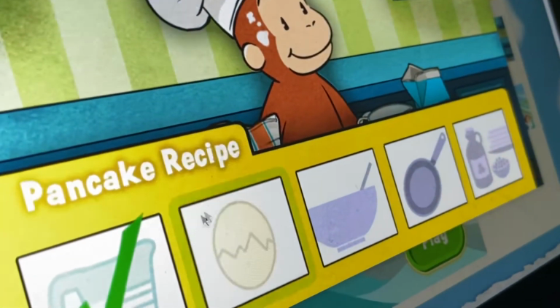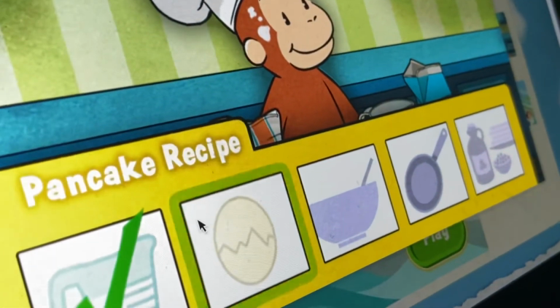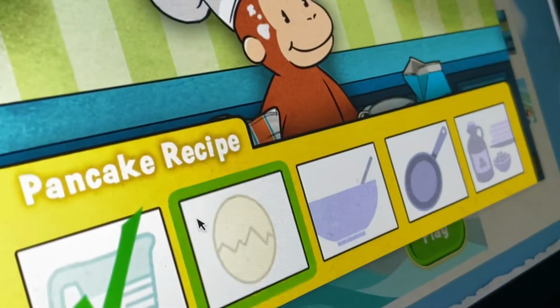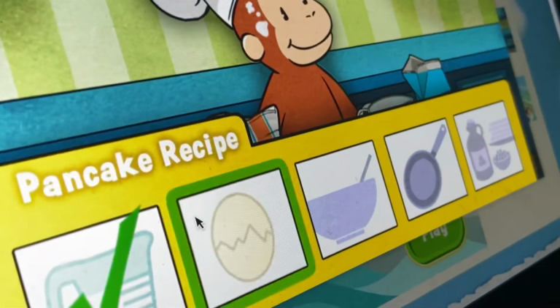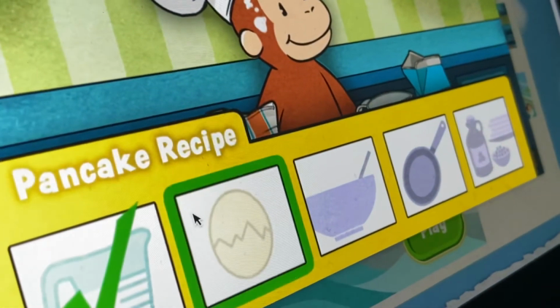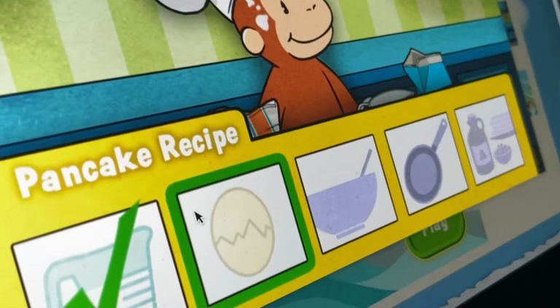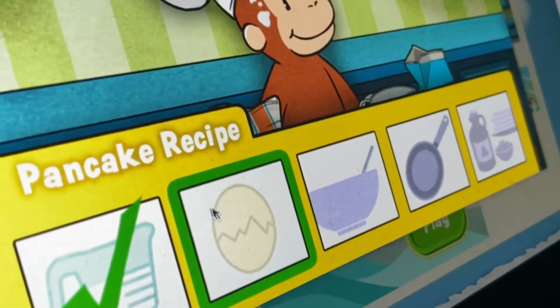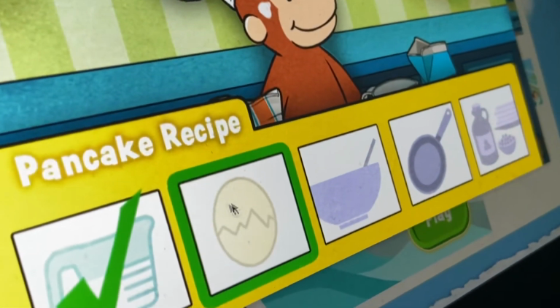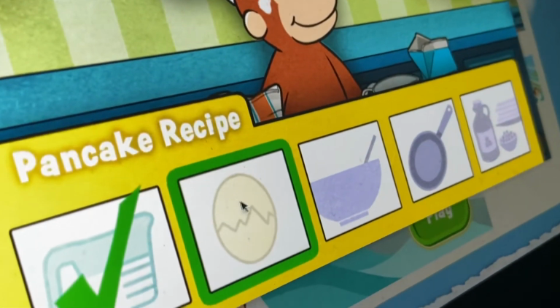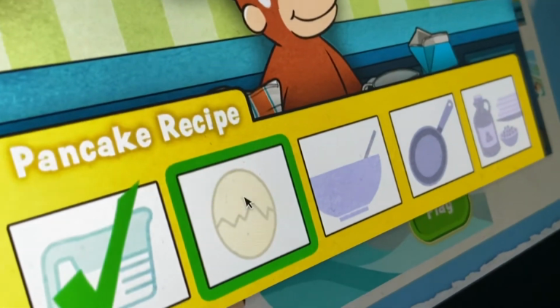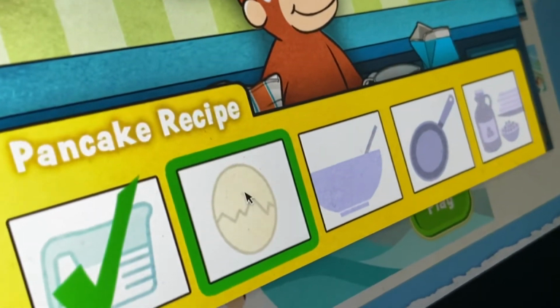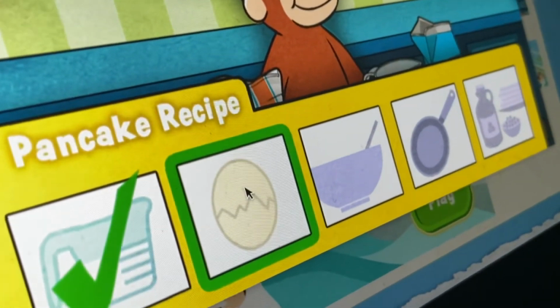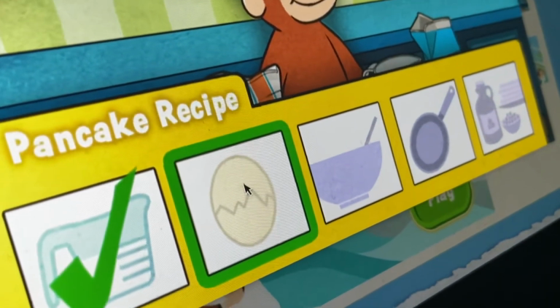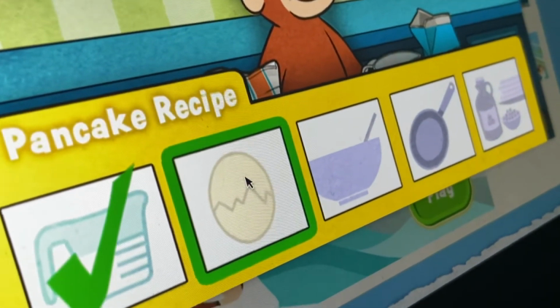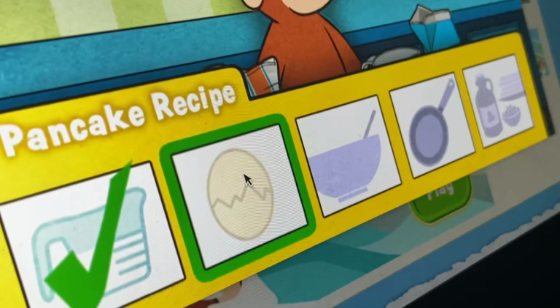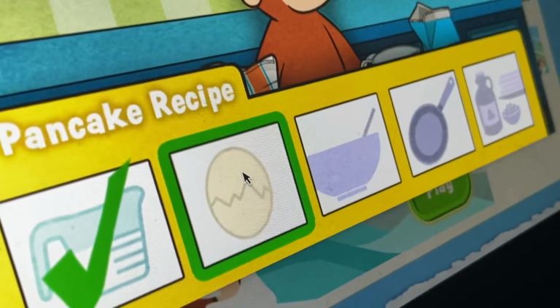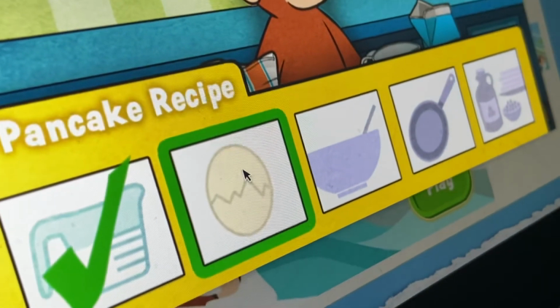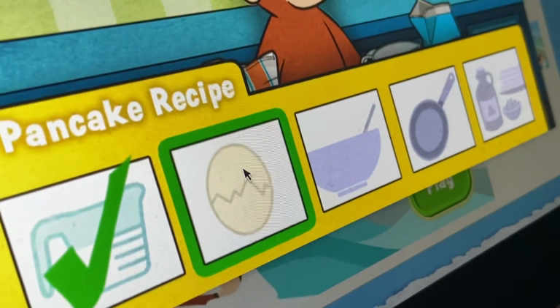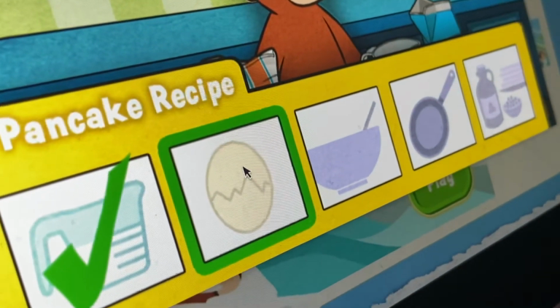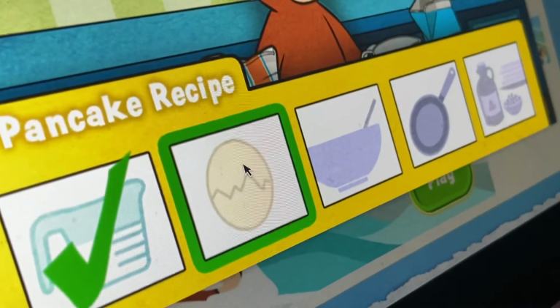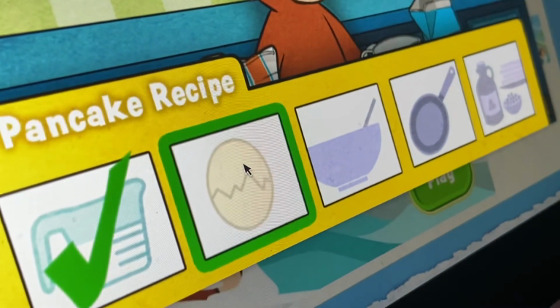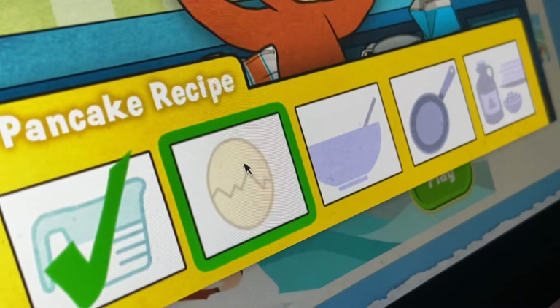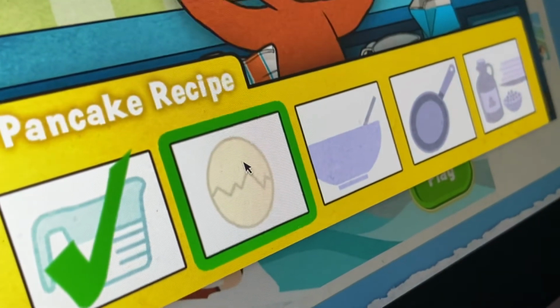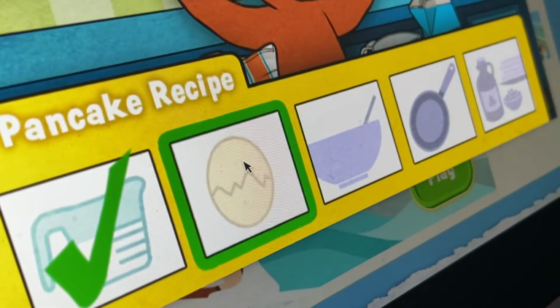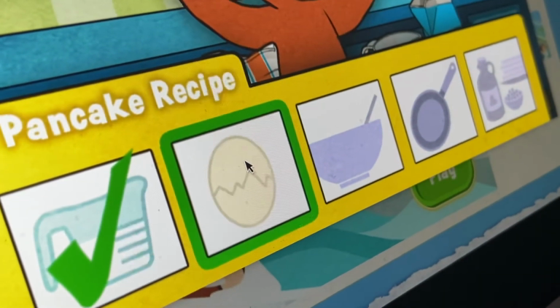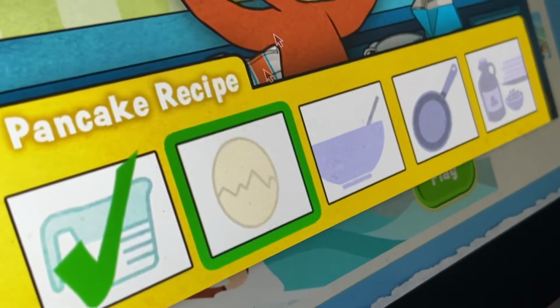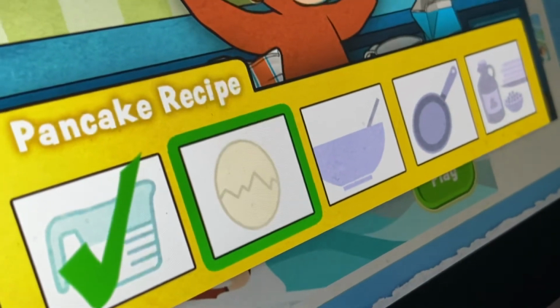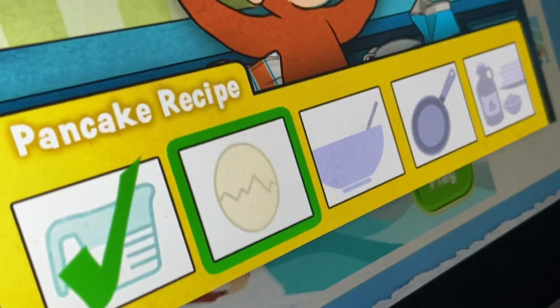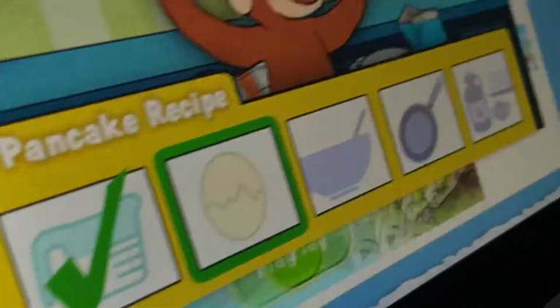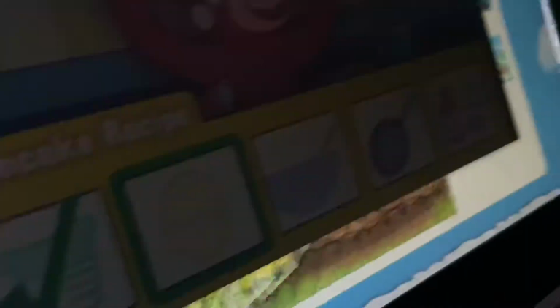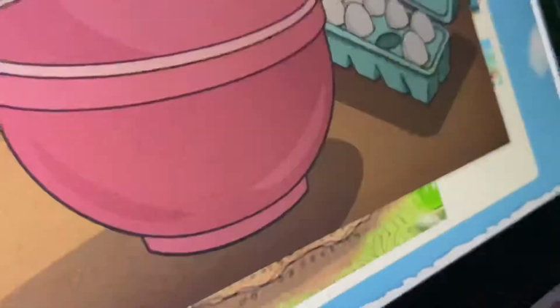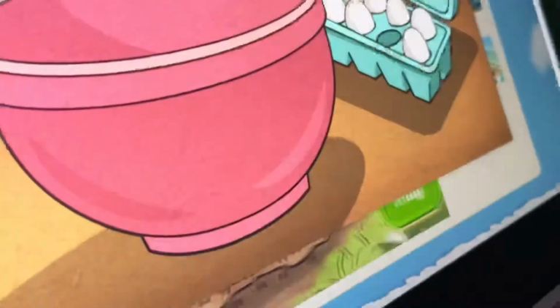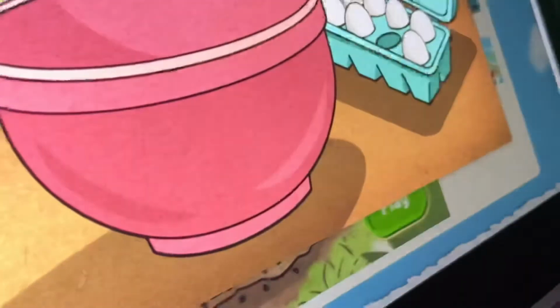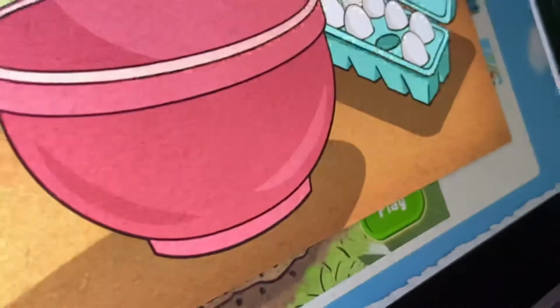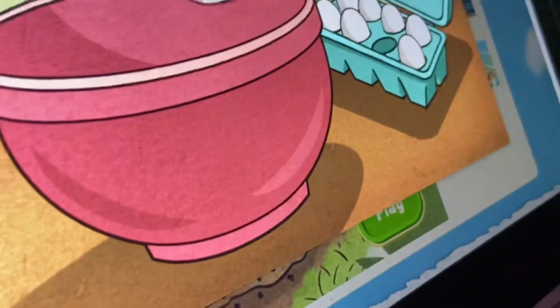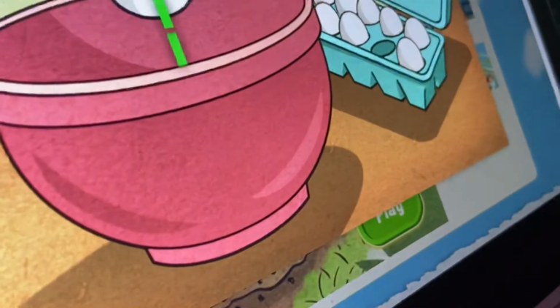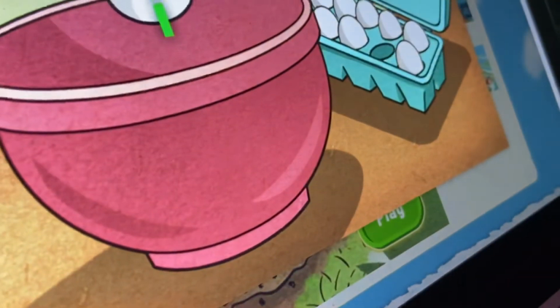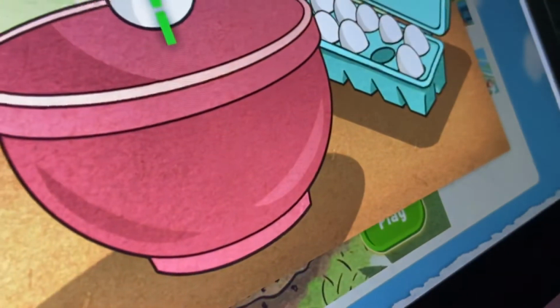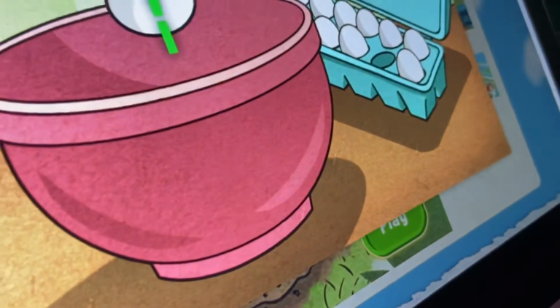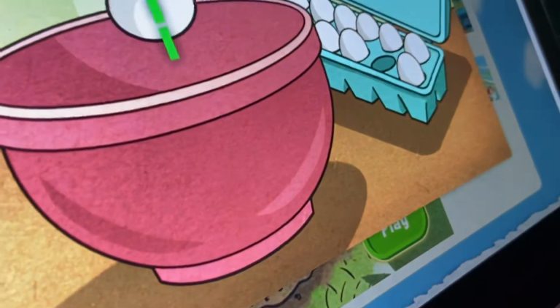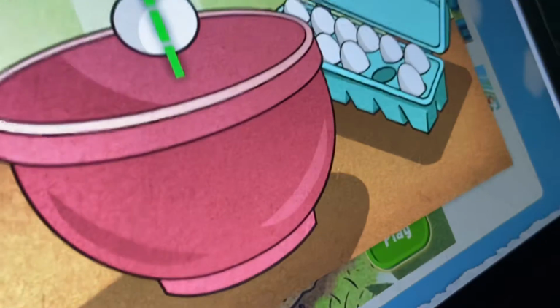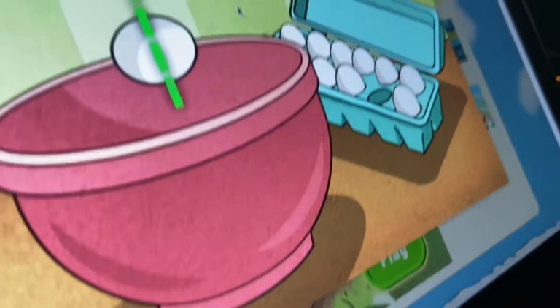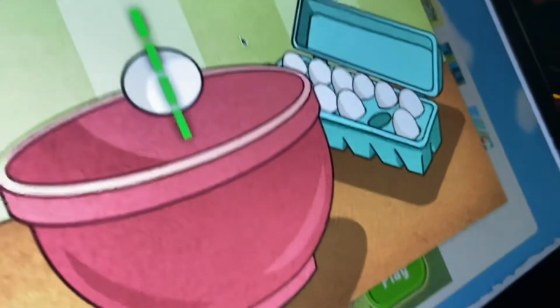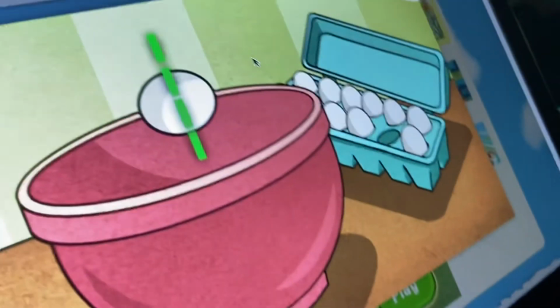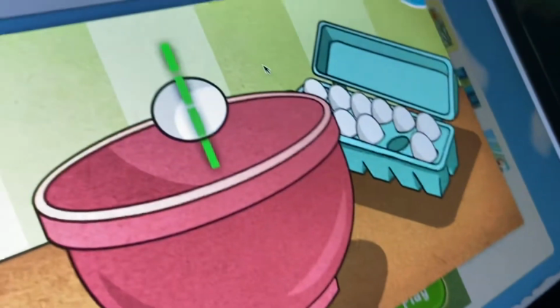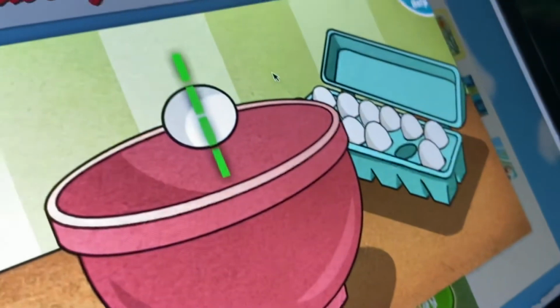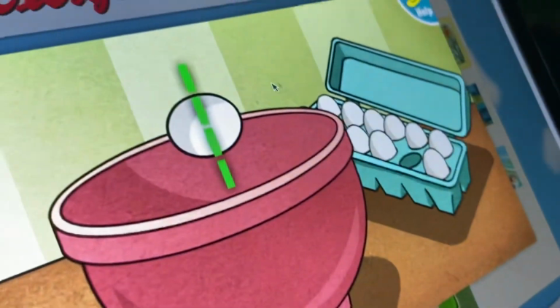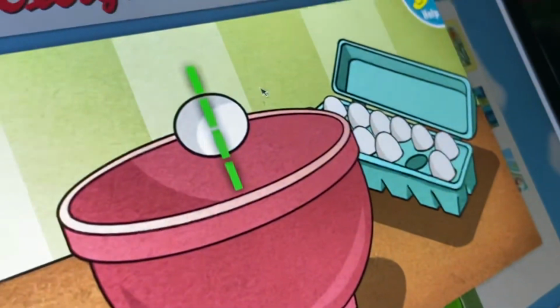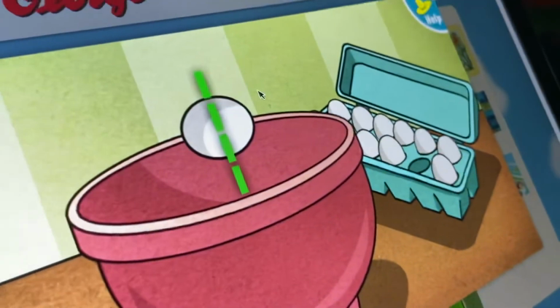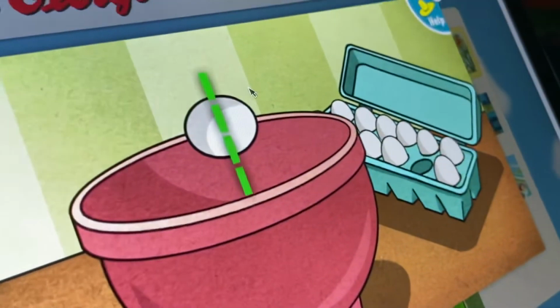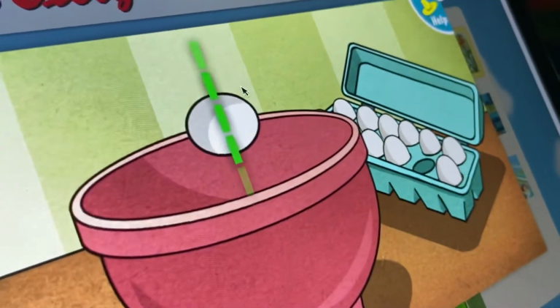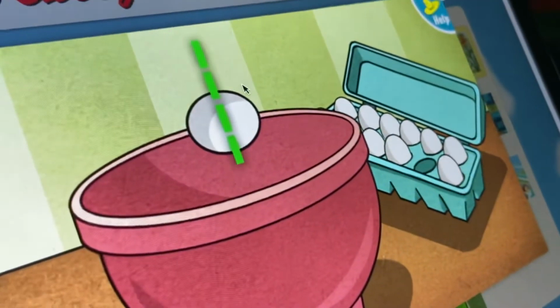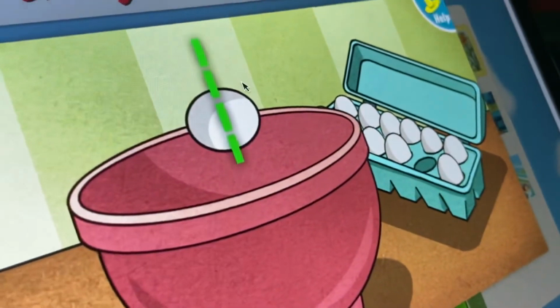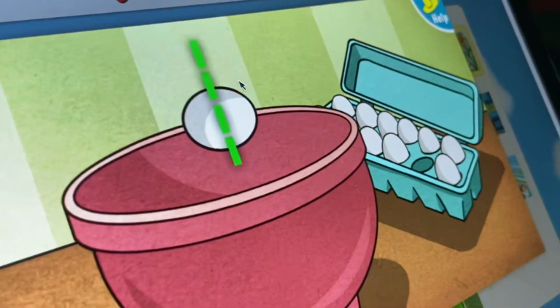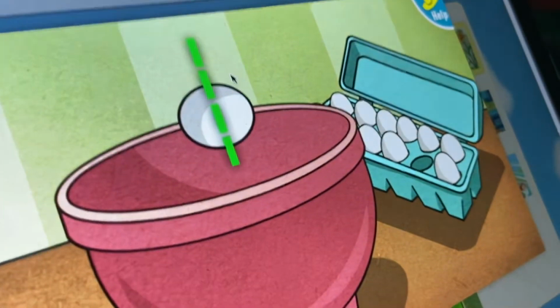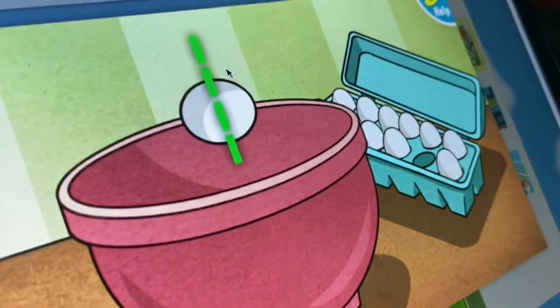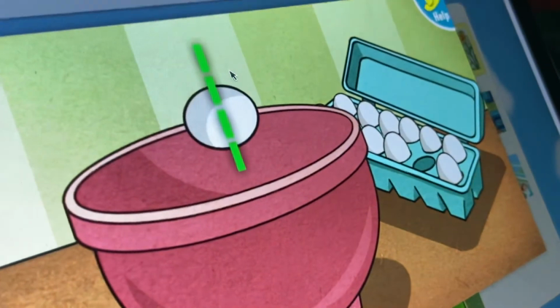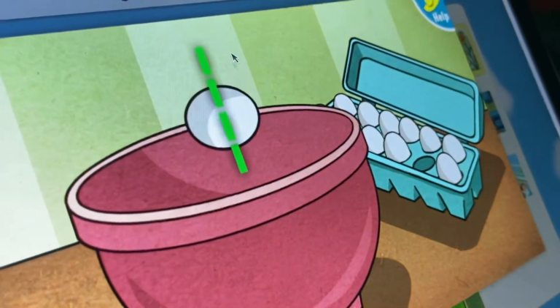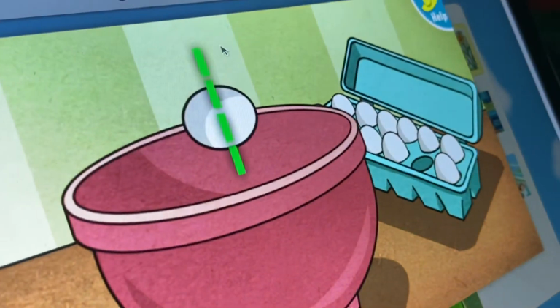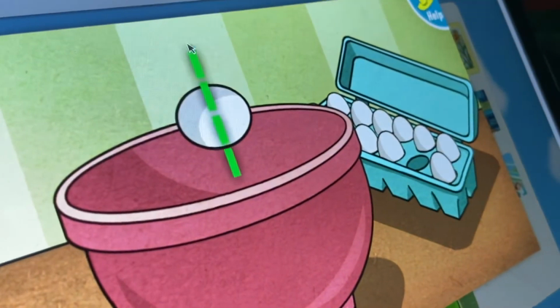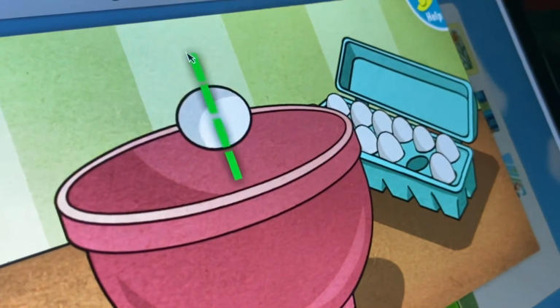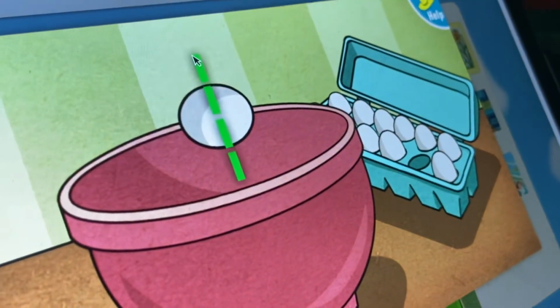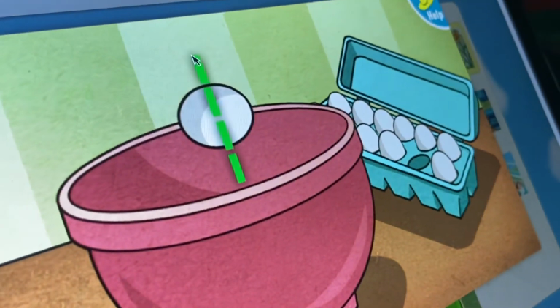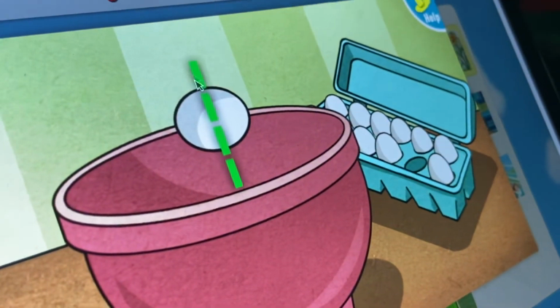Next up, eggs! George's recipe calls for two eggs. Swipe along.